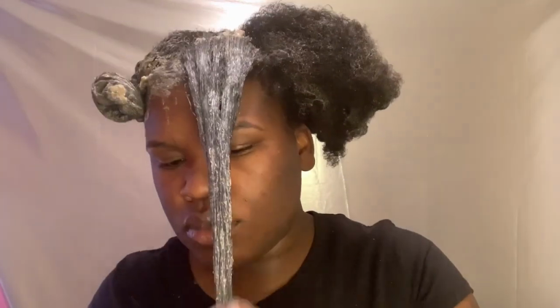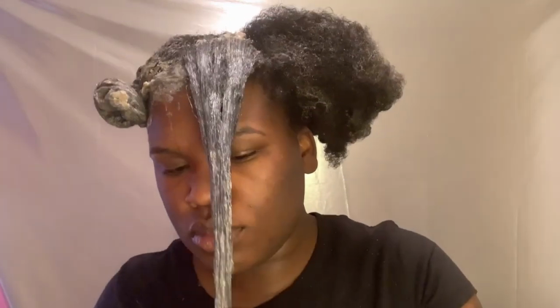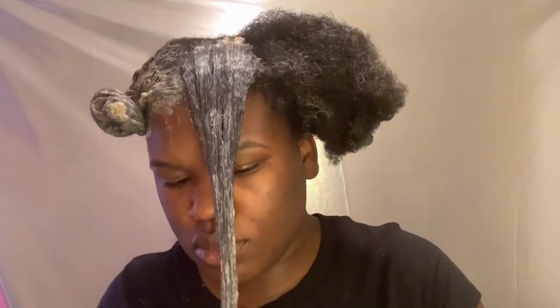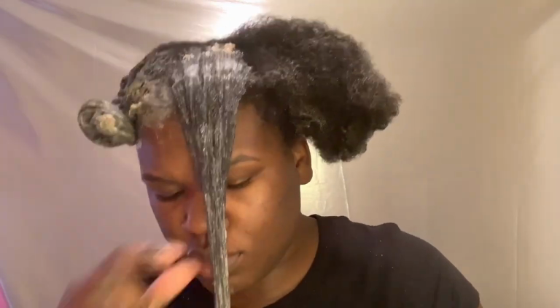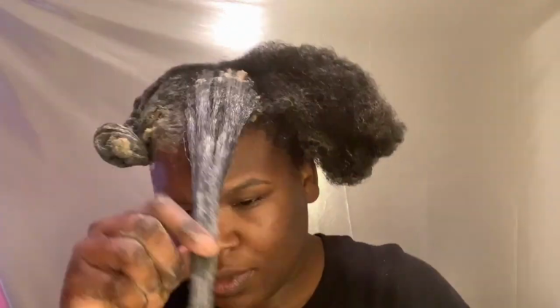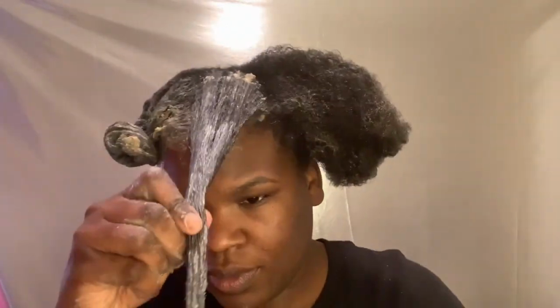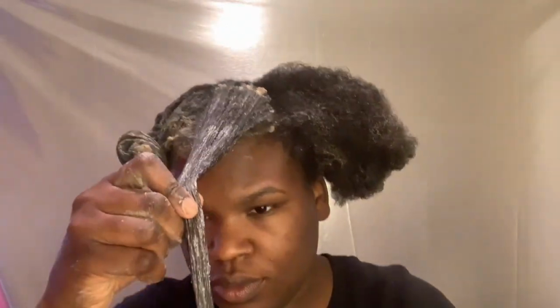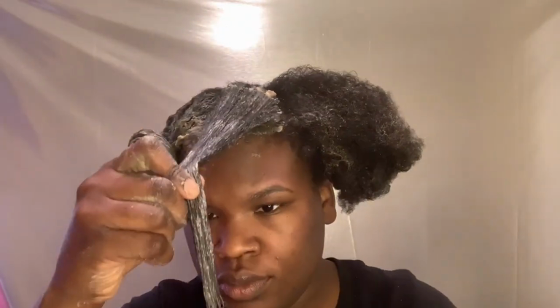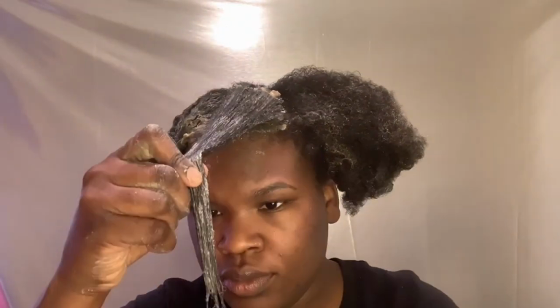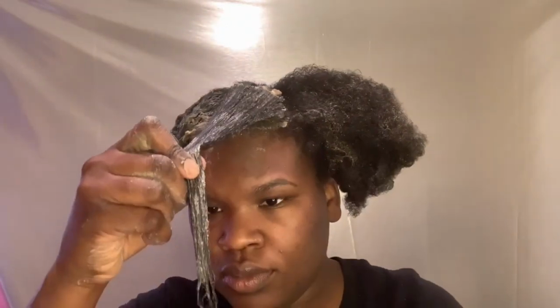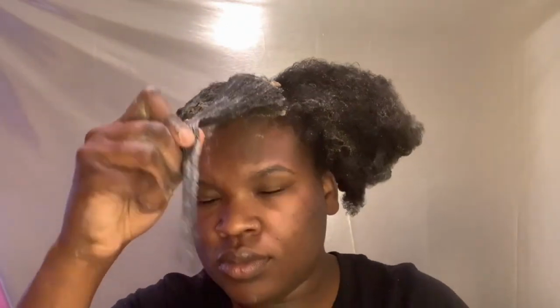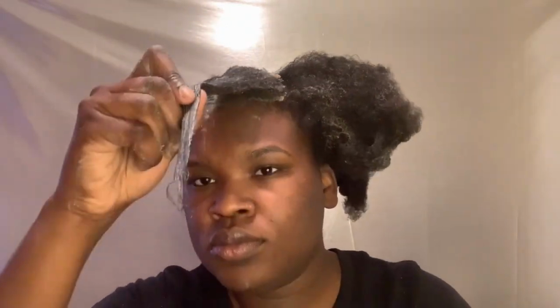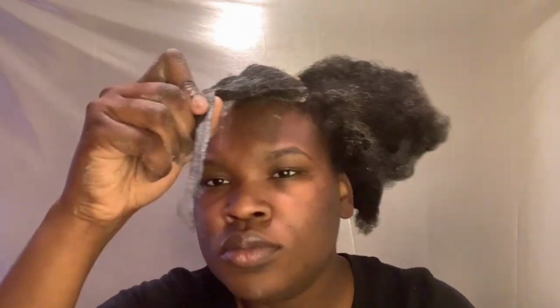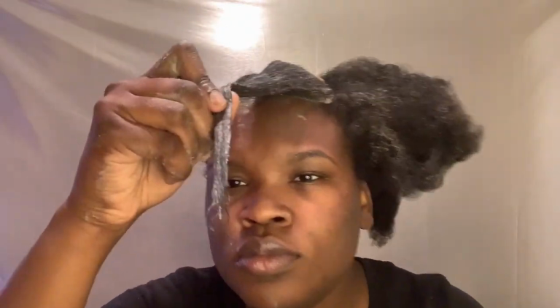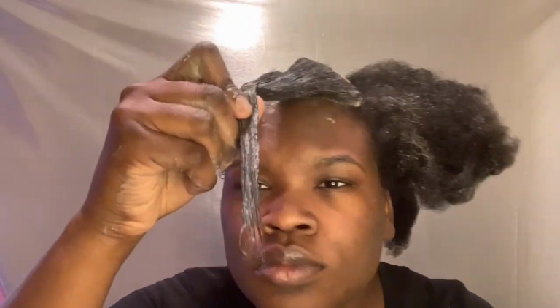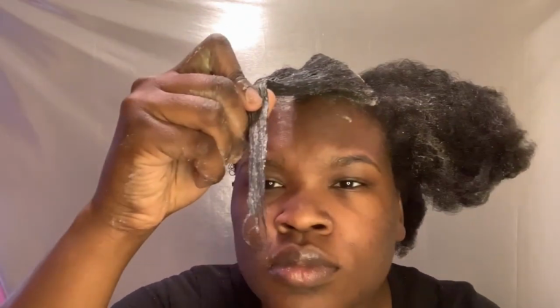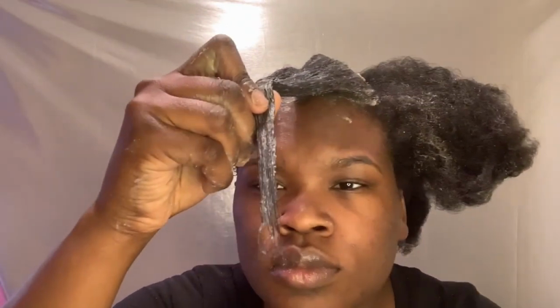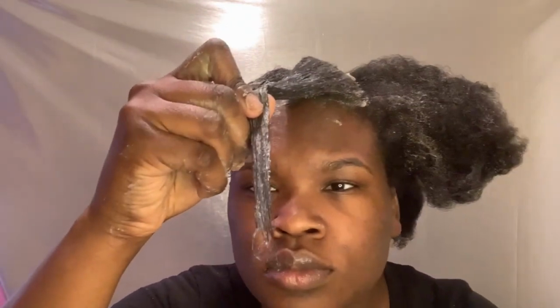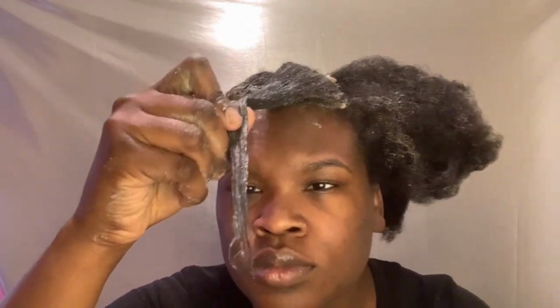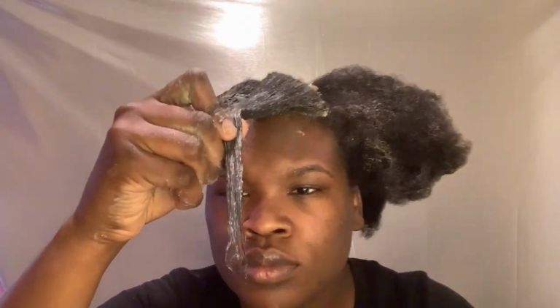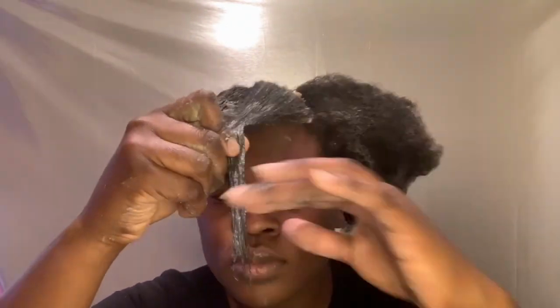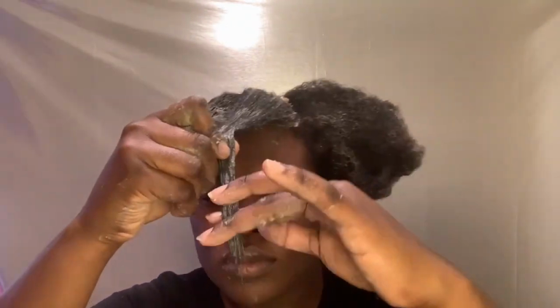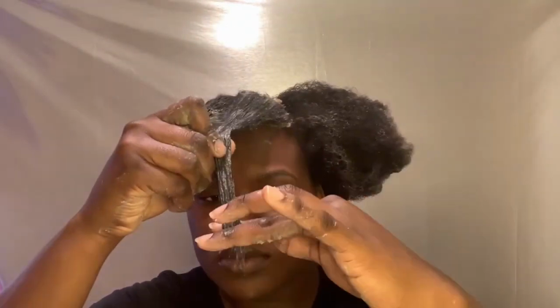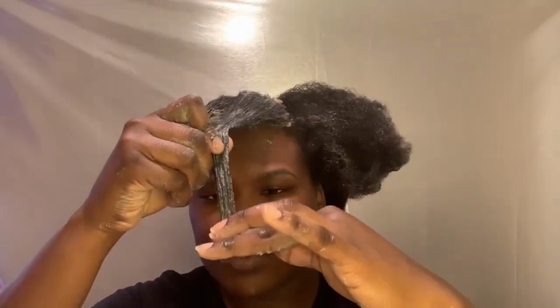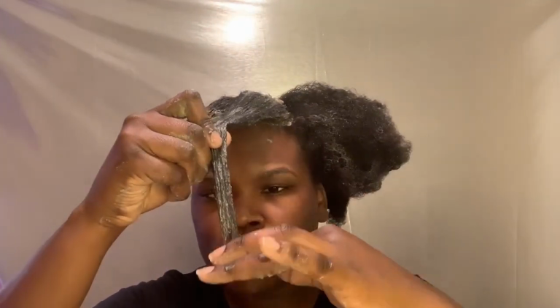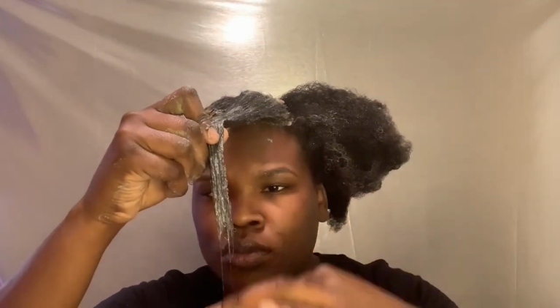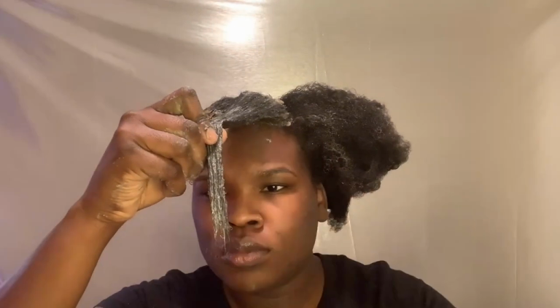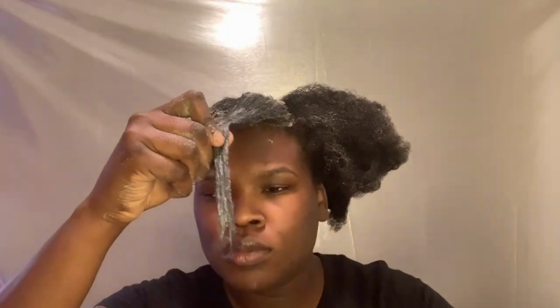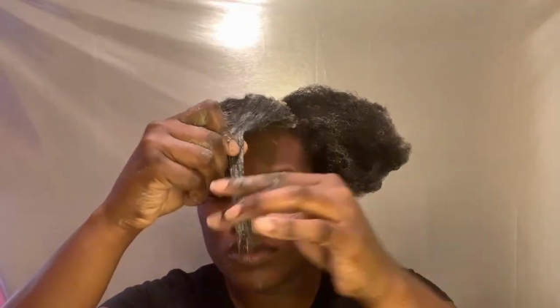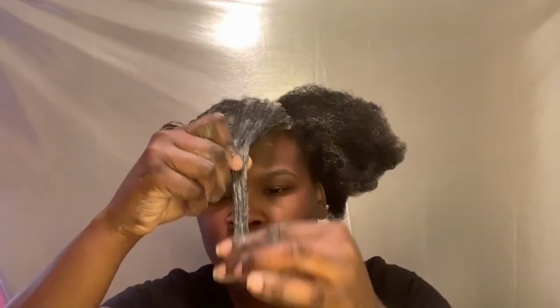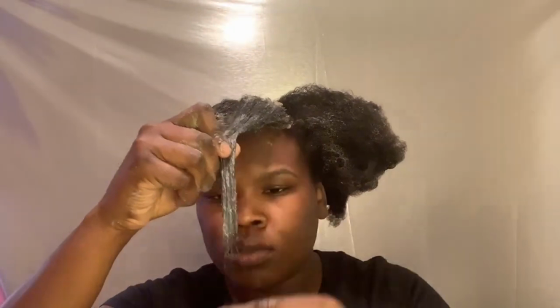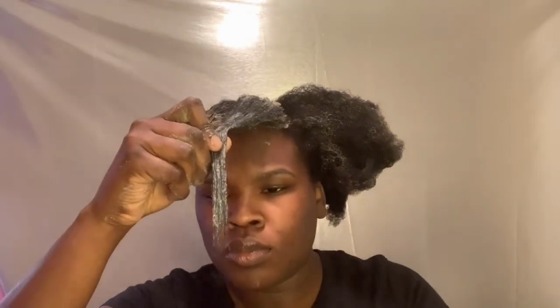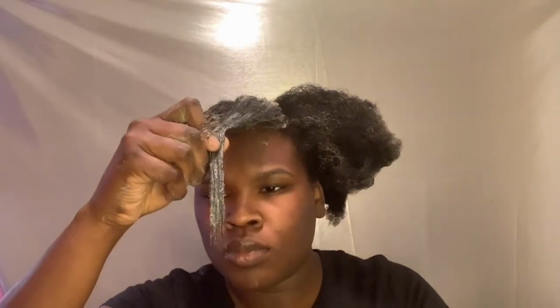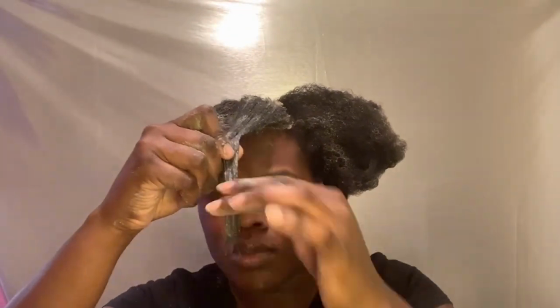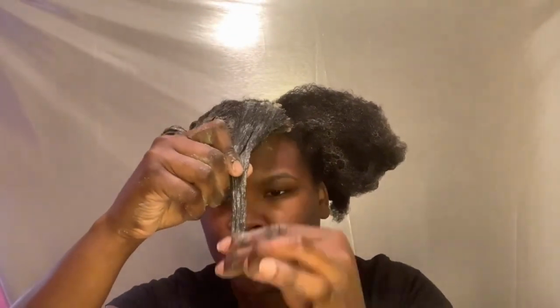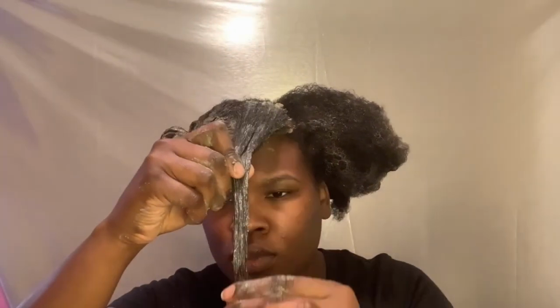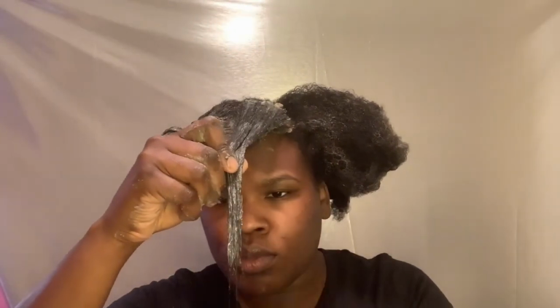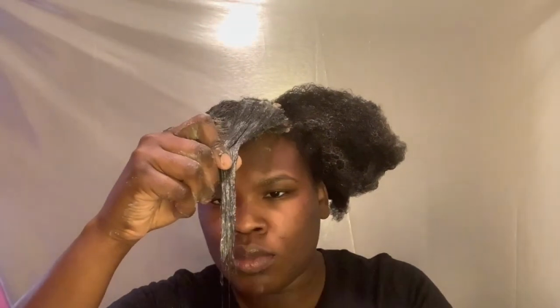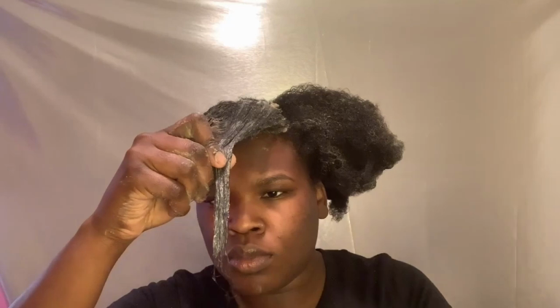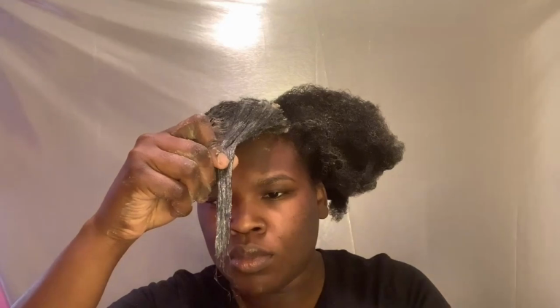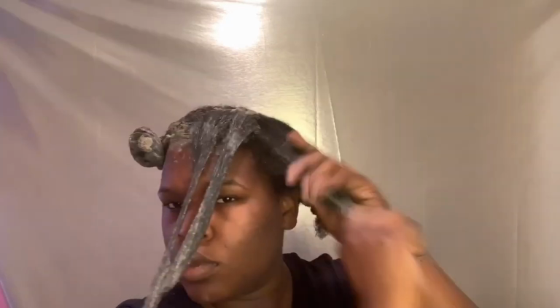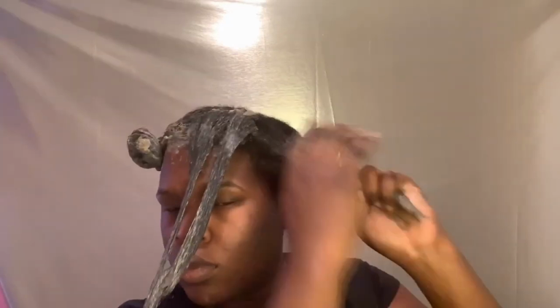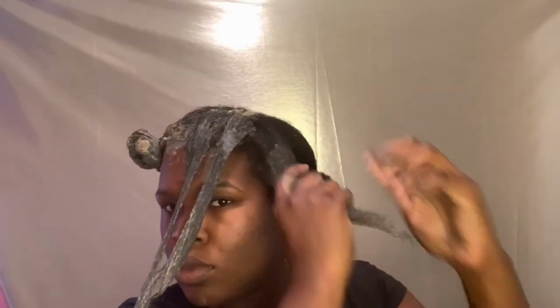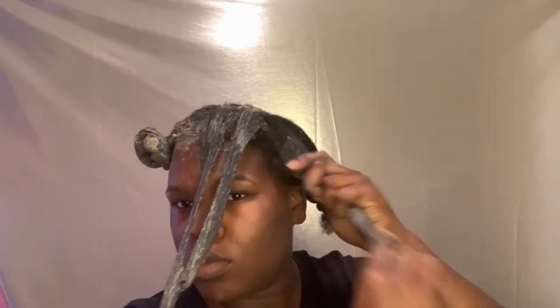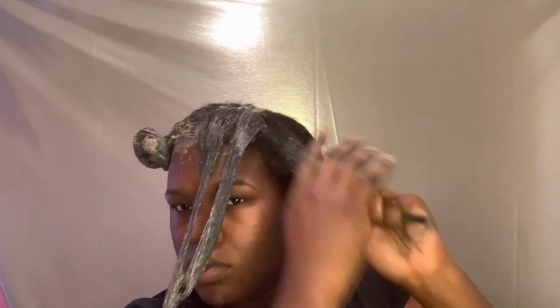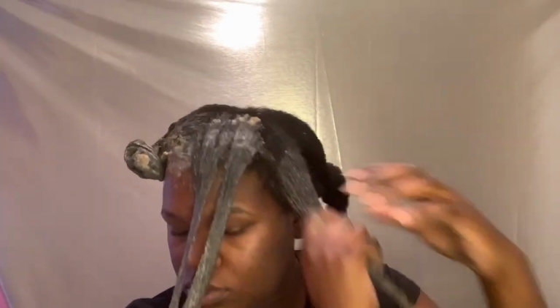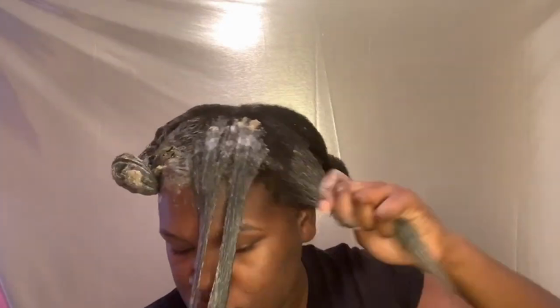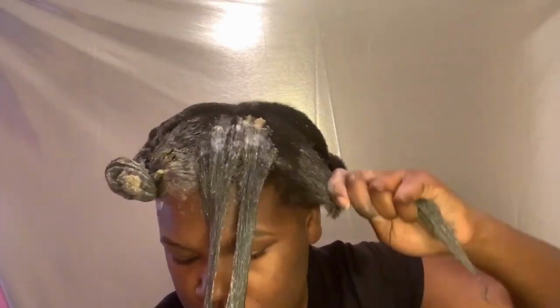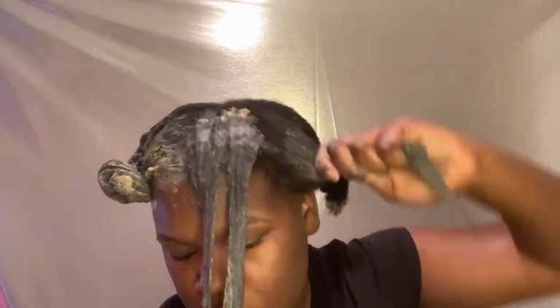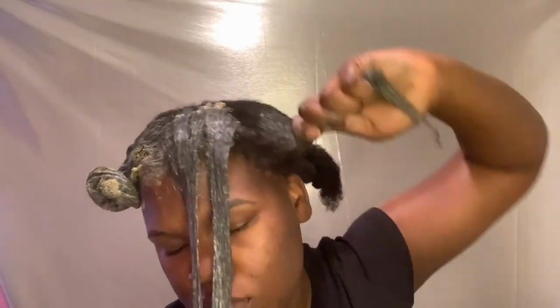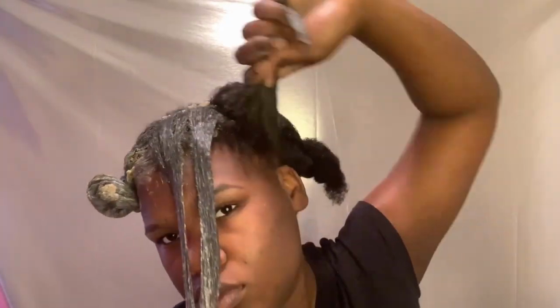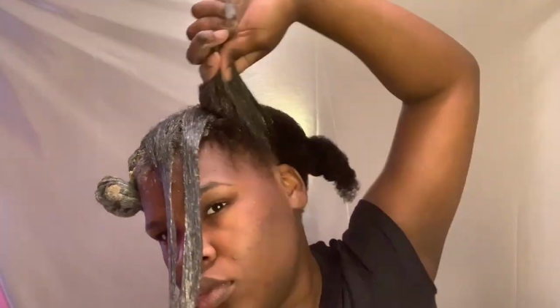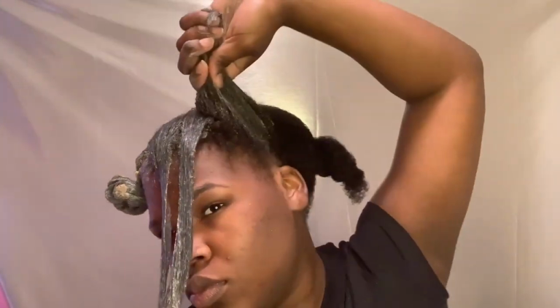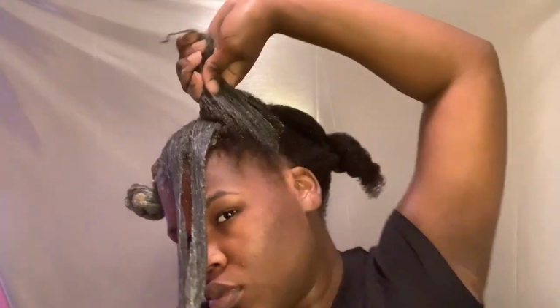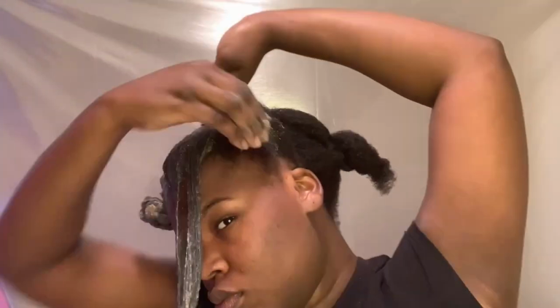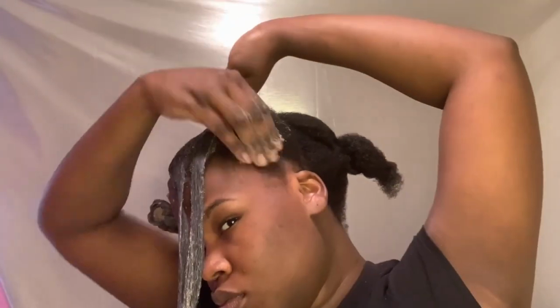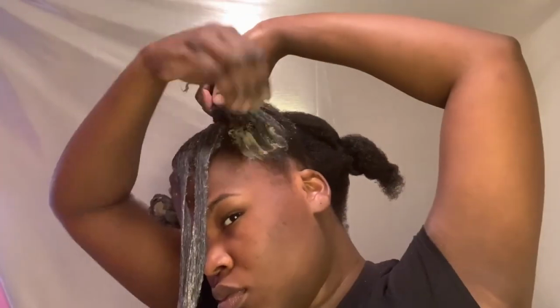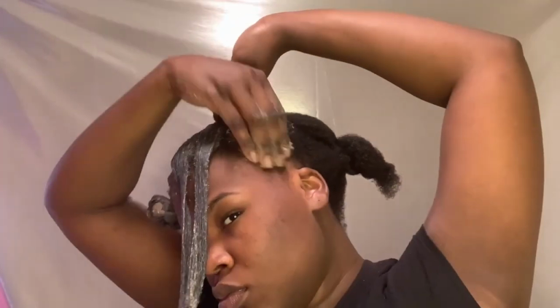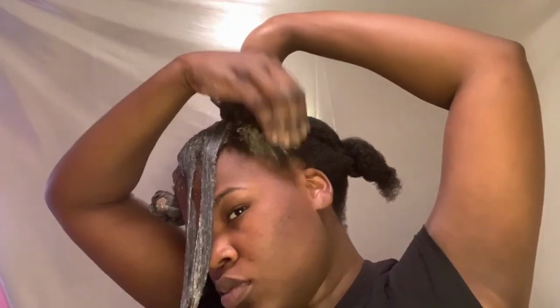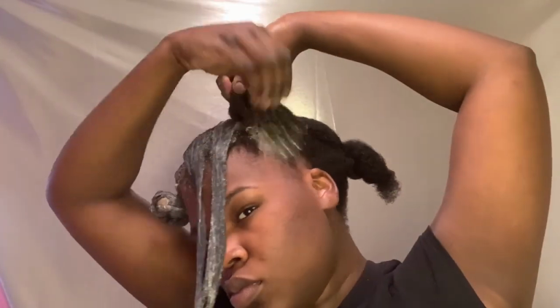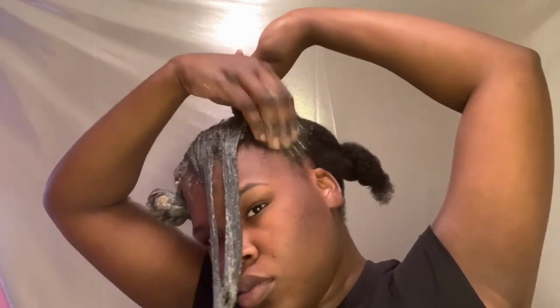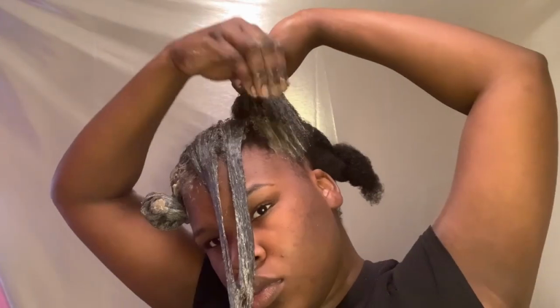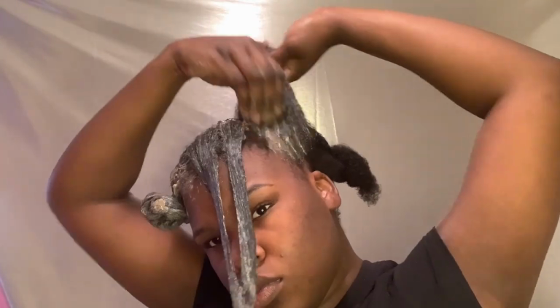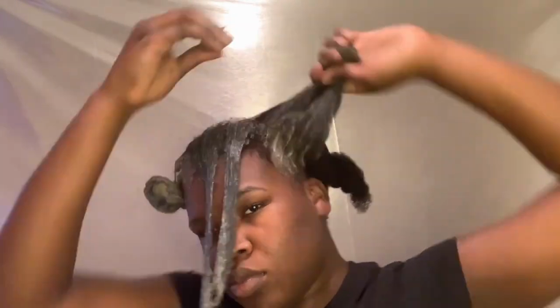Don't roast me because I know I need my ends trimmed and they're going to get trimmed, okay? So just leave it alone.